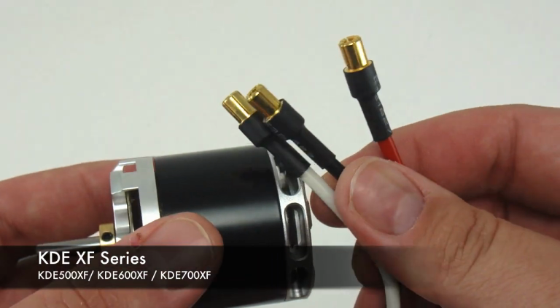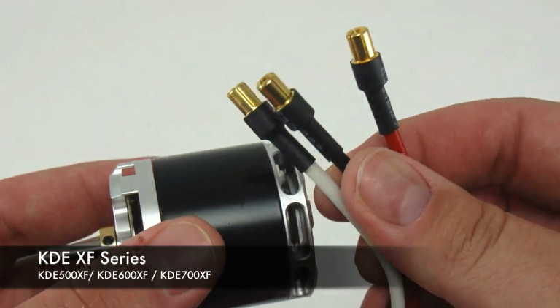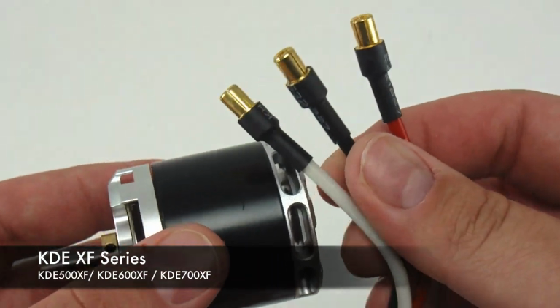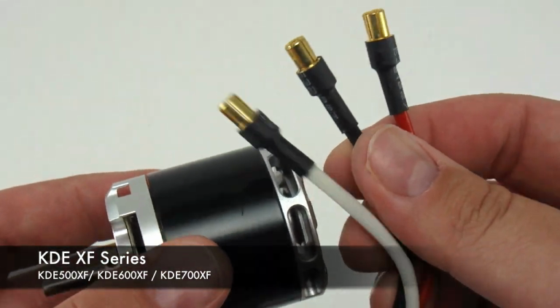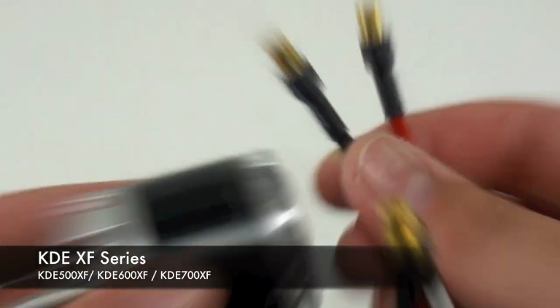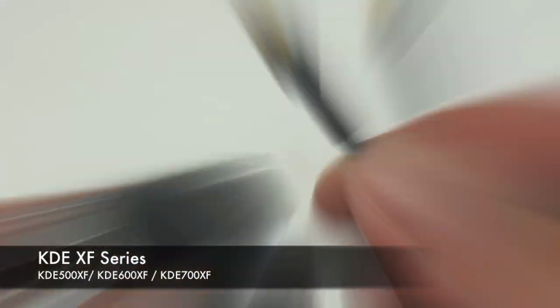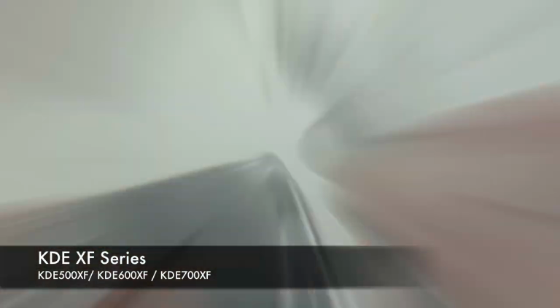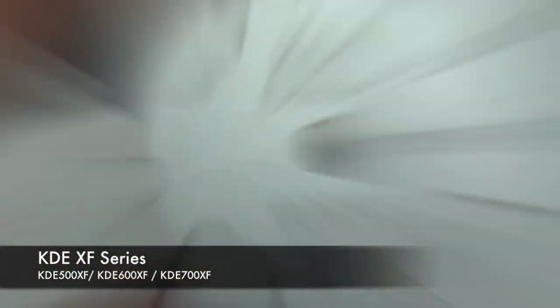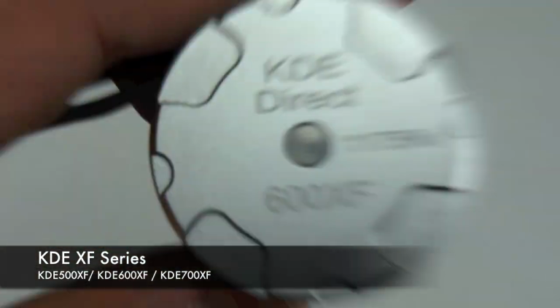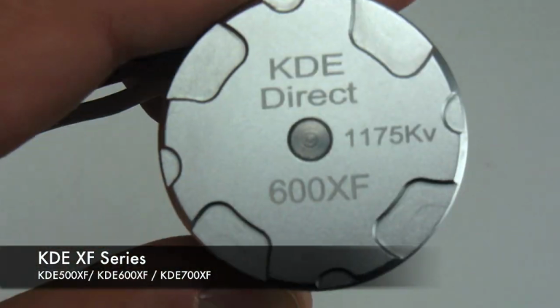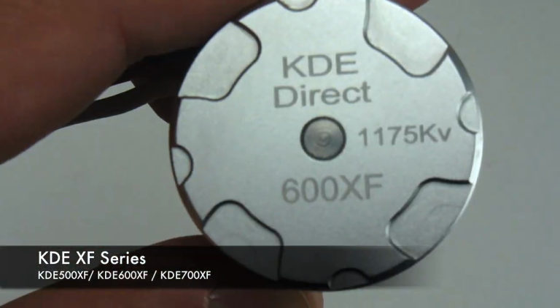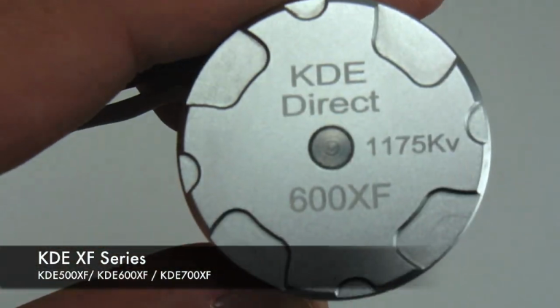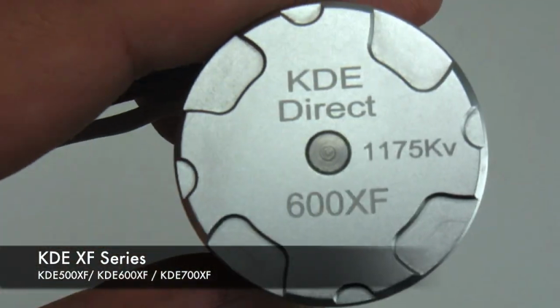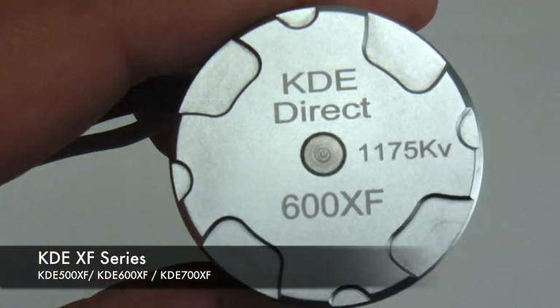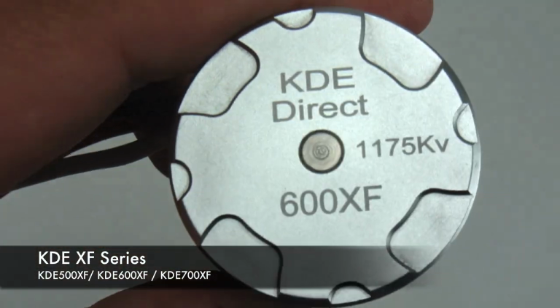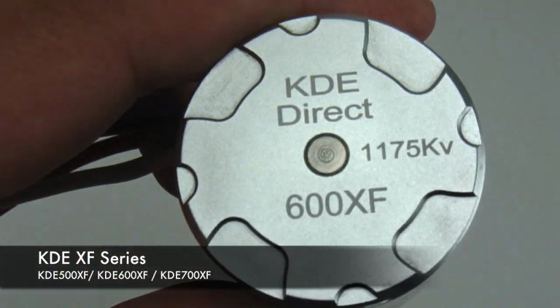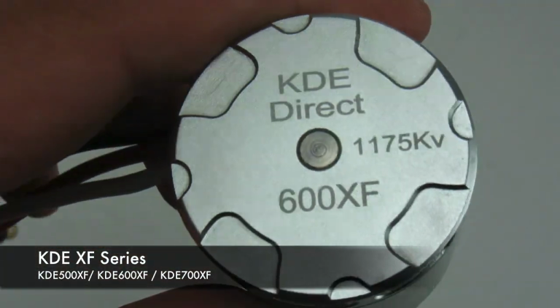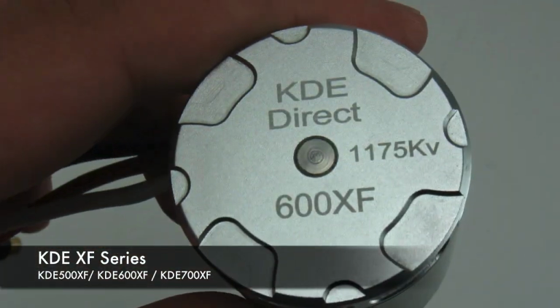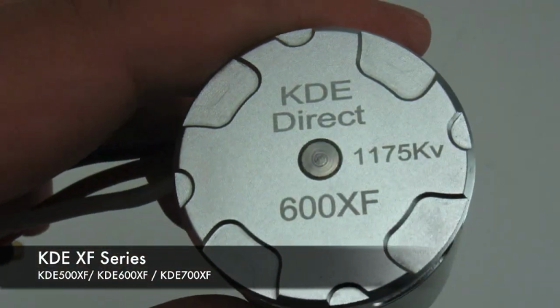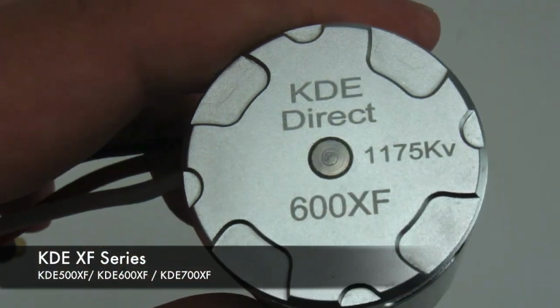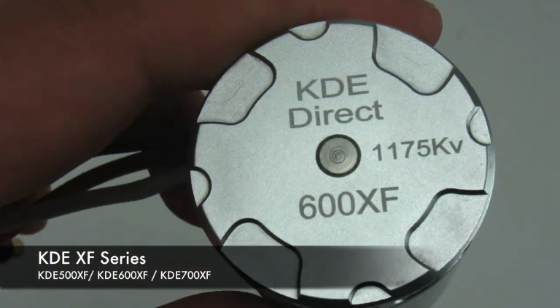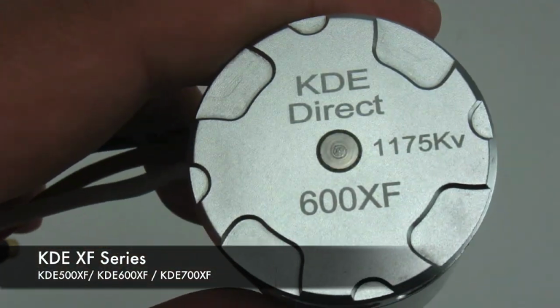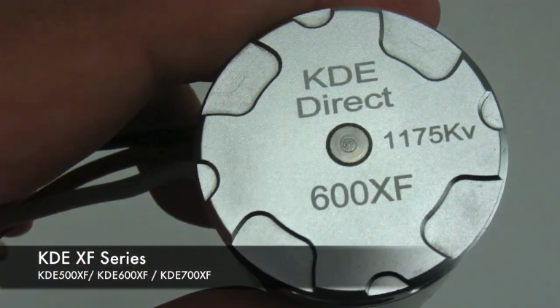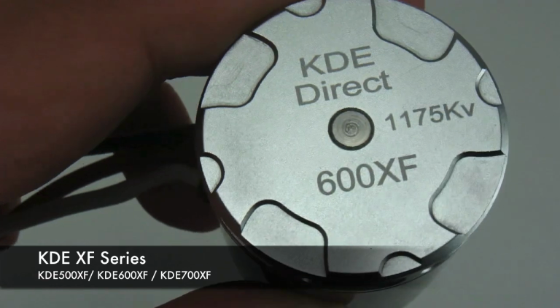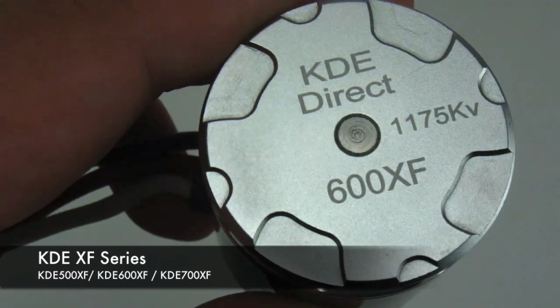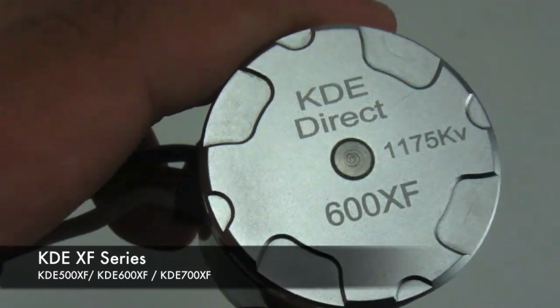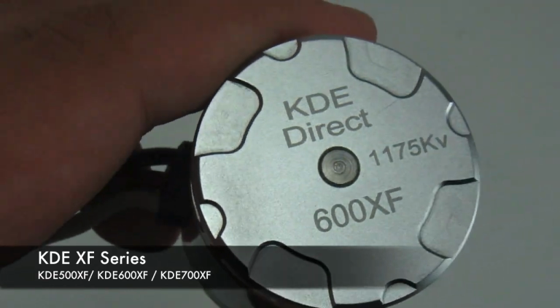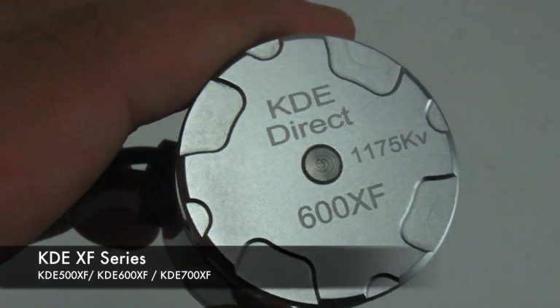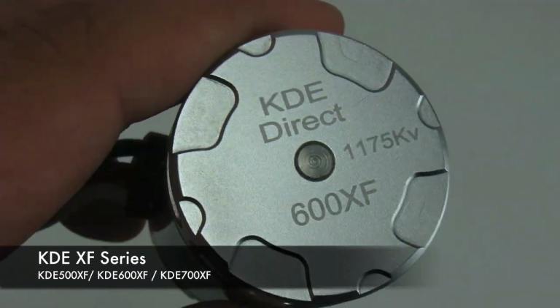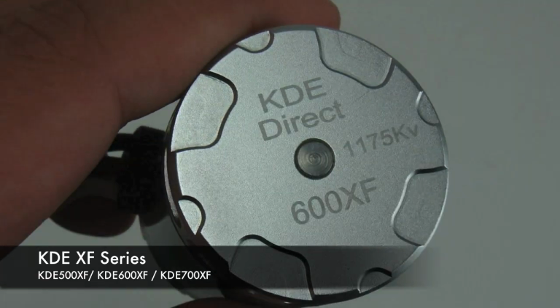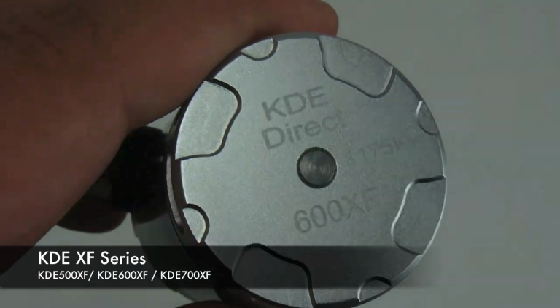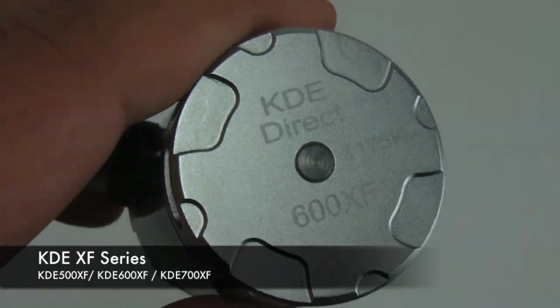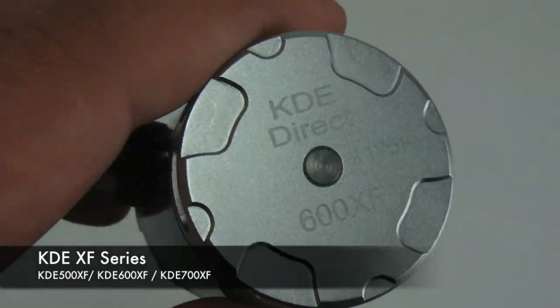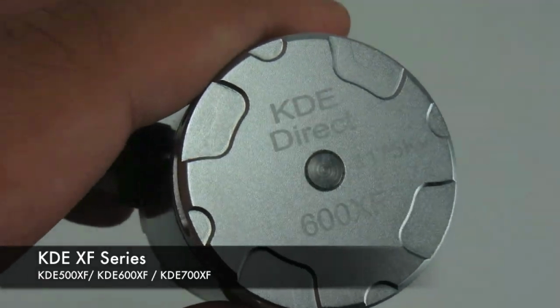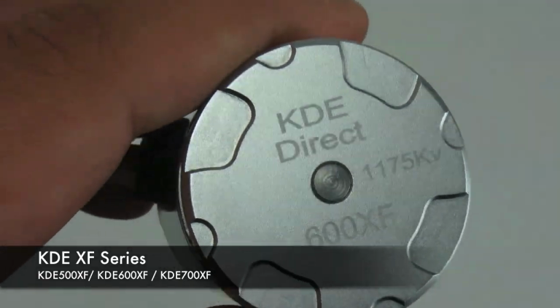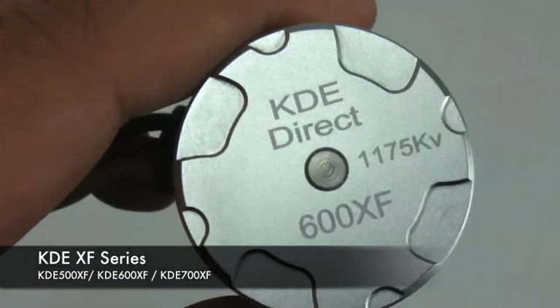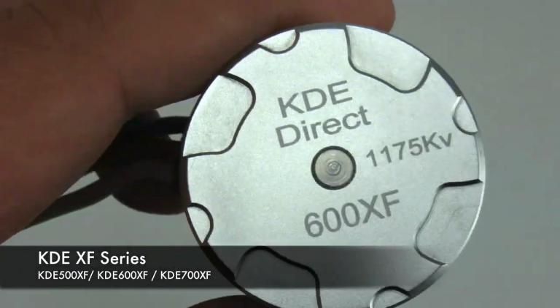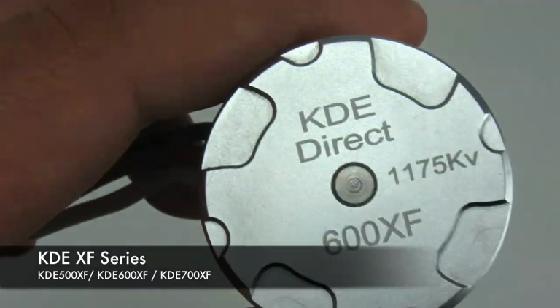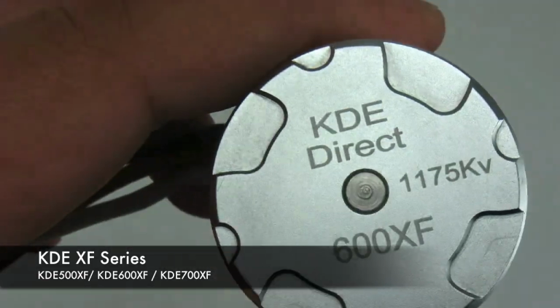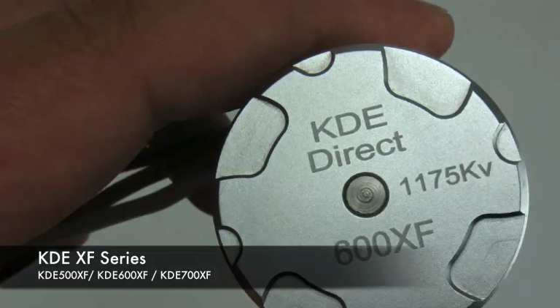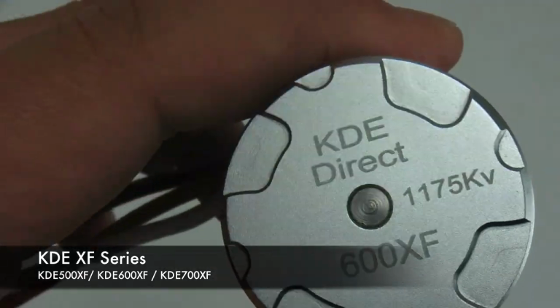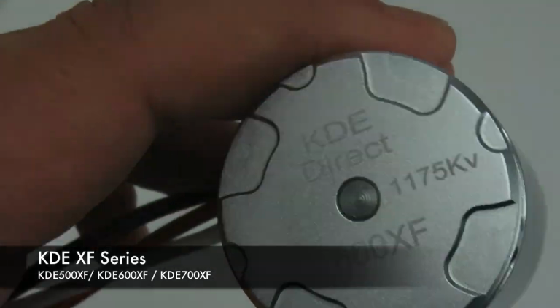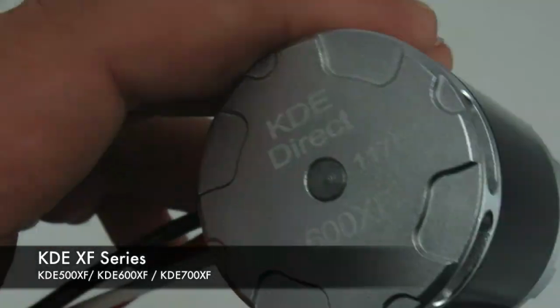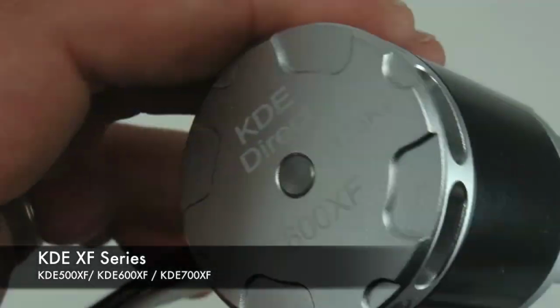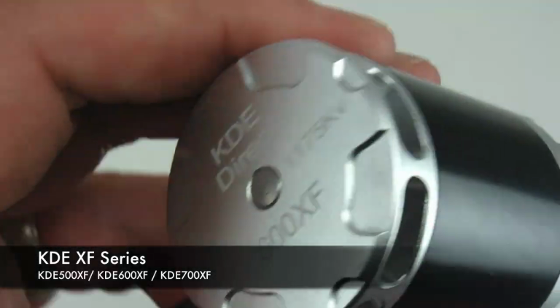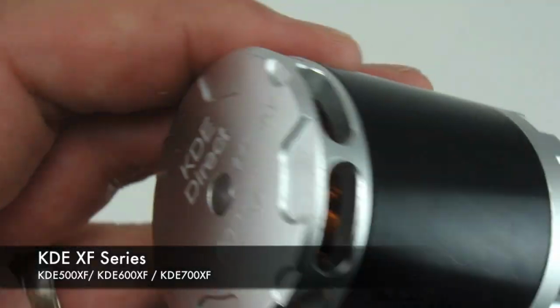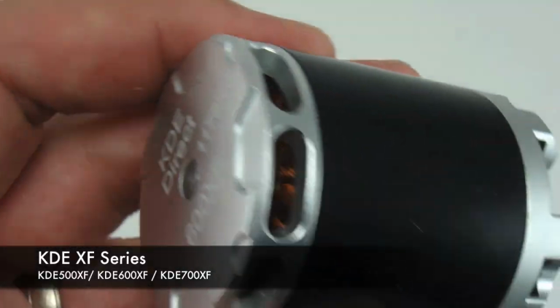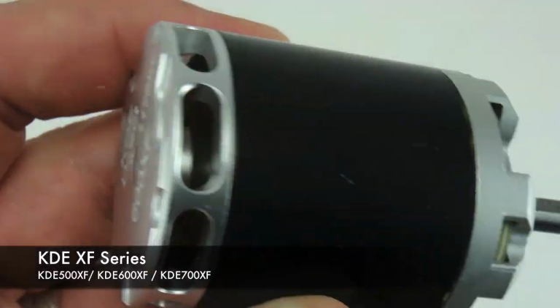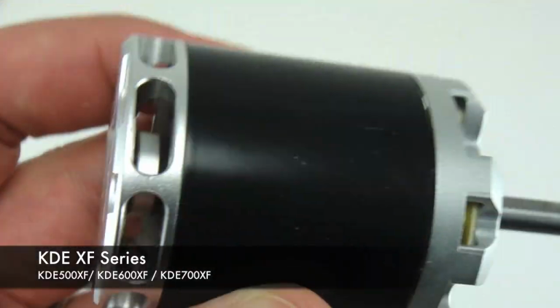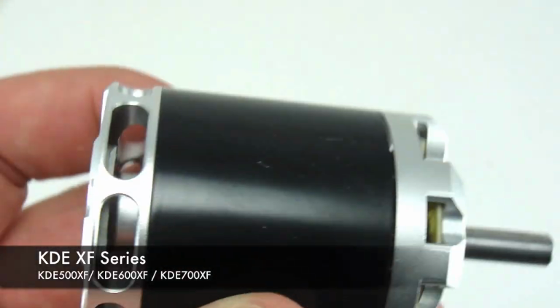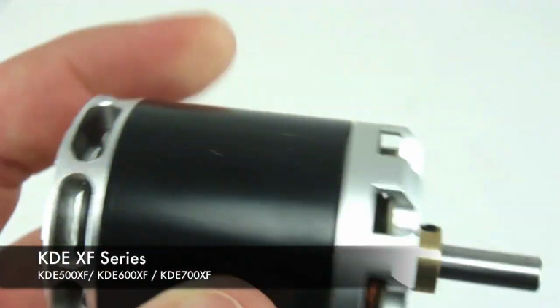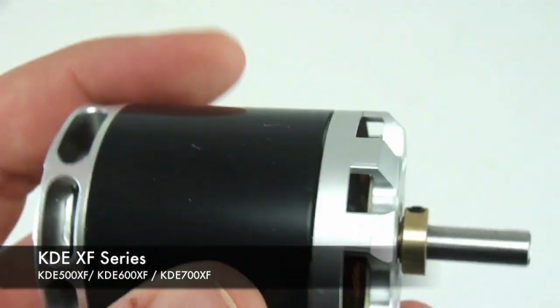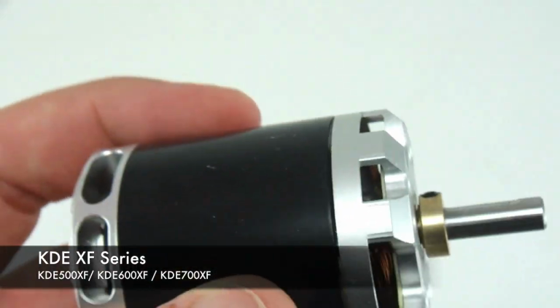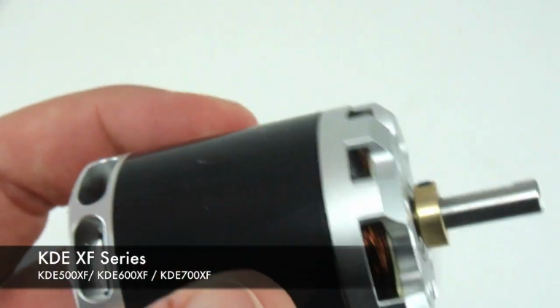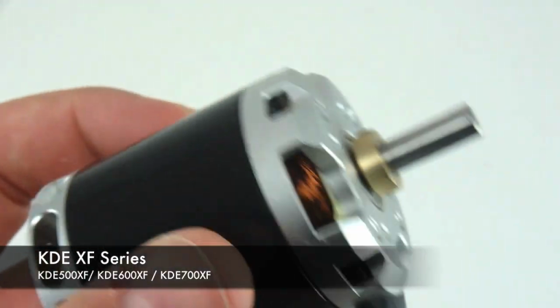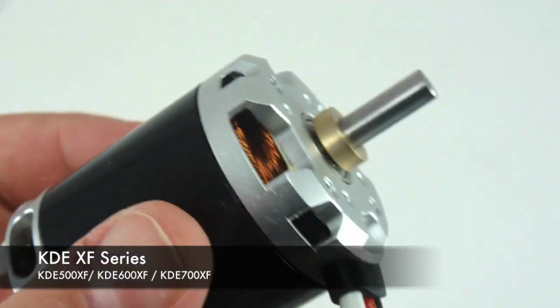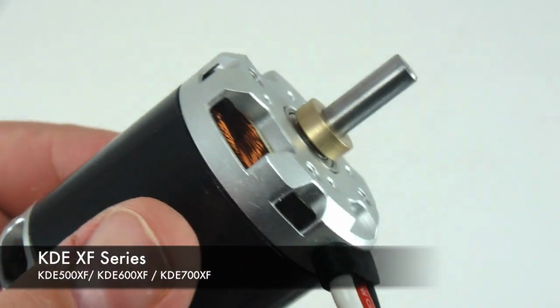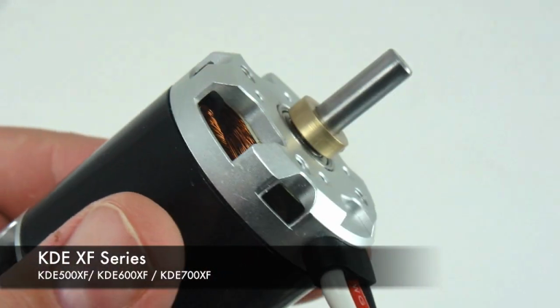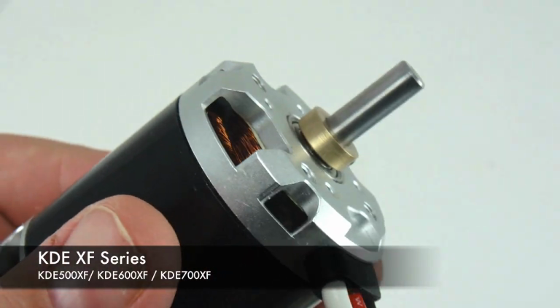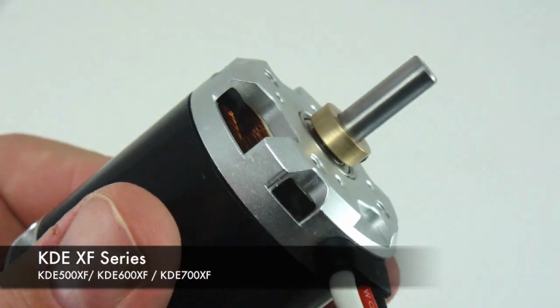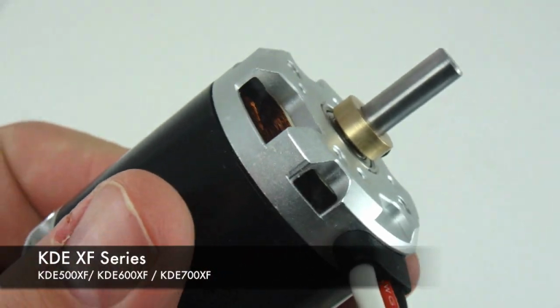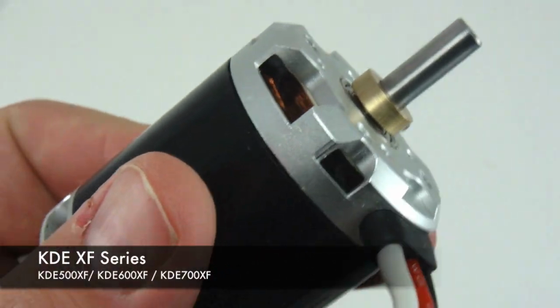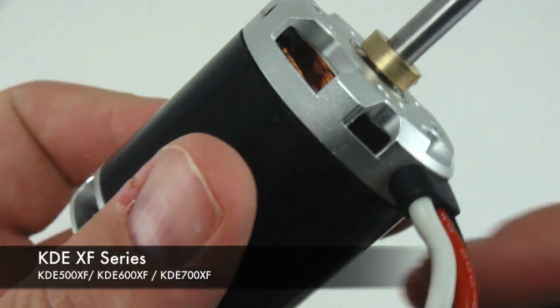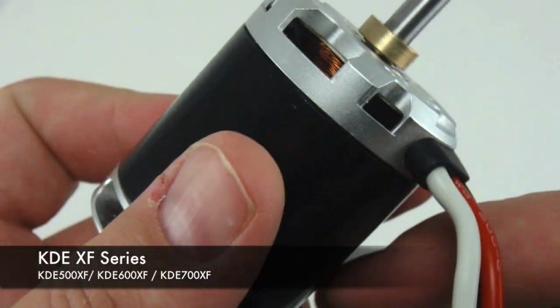All of the motors in the XF series have quad ball bearings. This makes for a more robust, smooth operating motor that lasts.